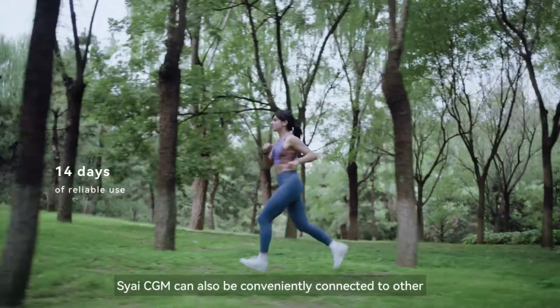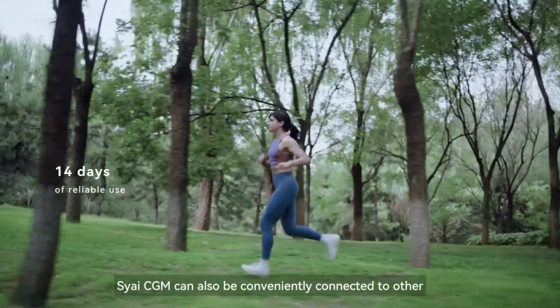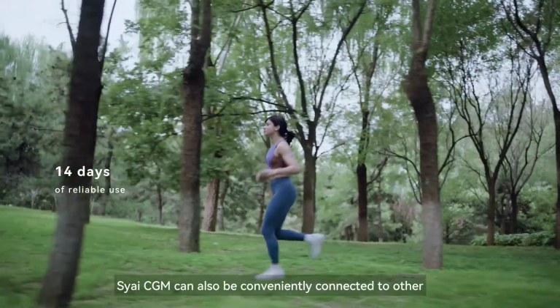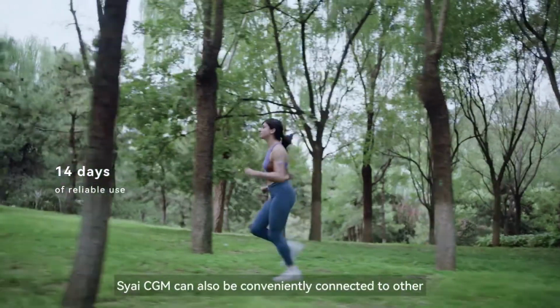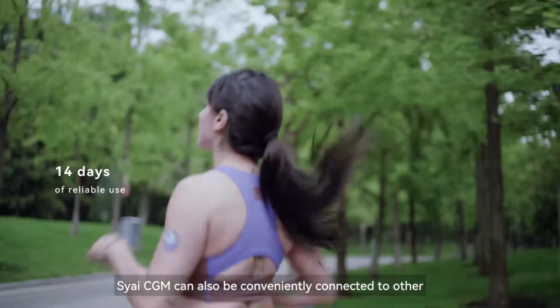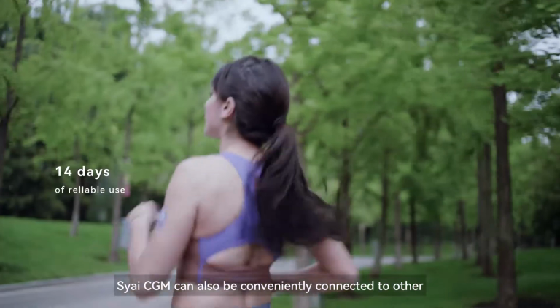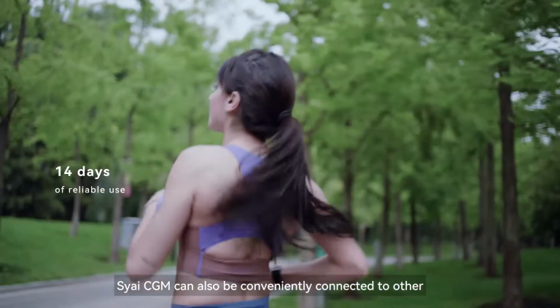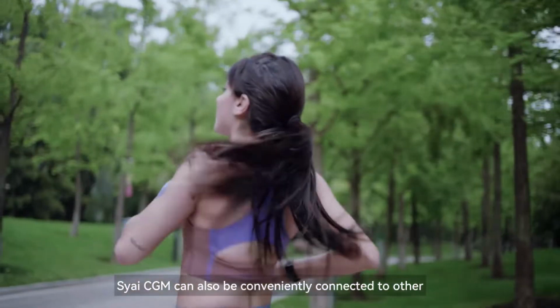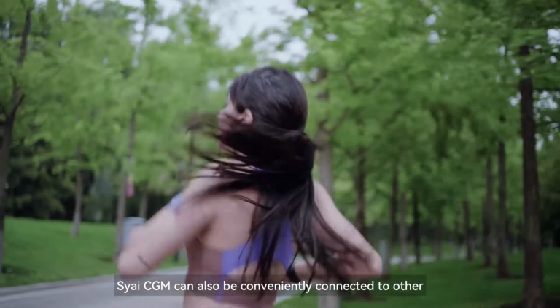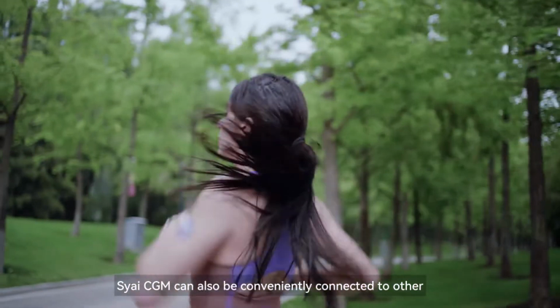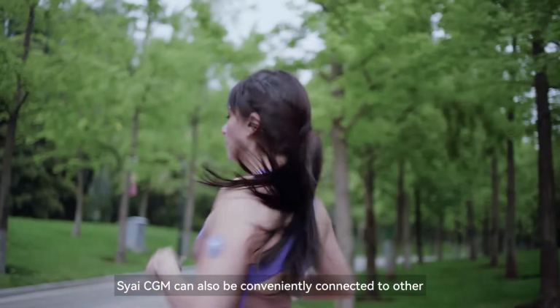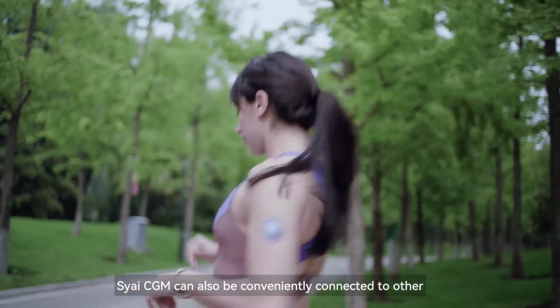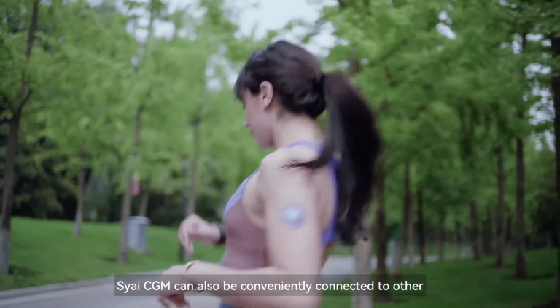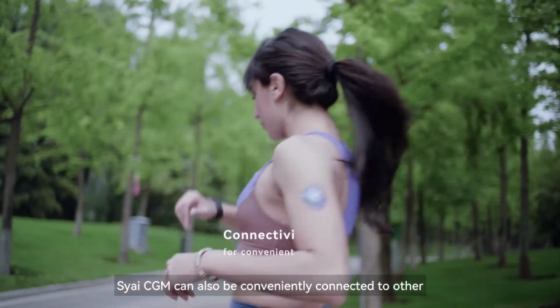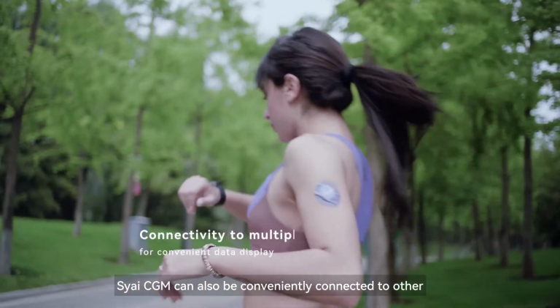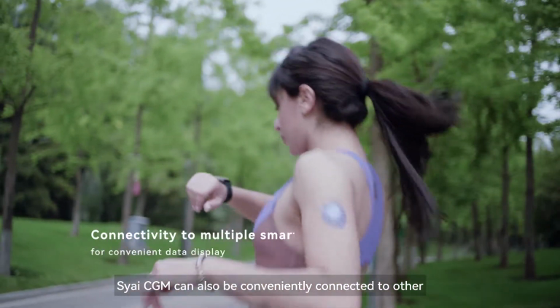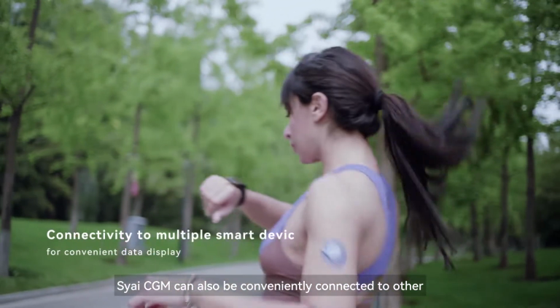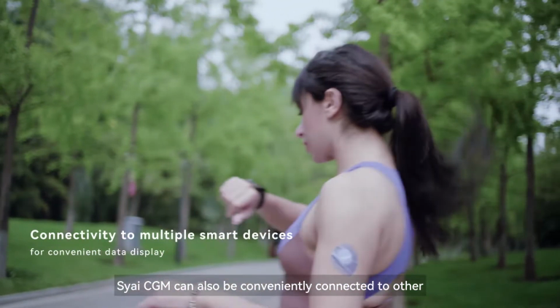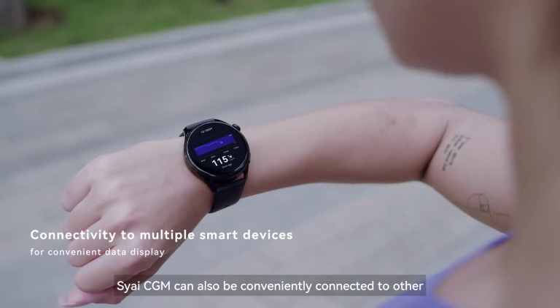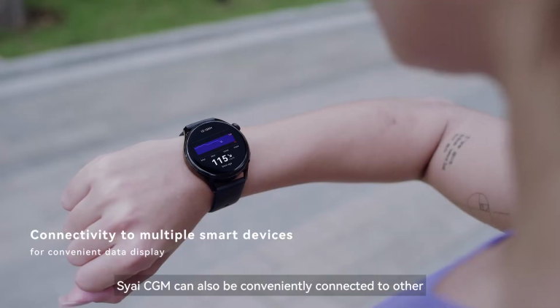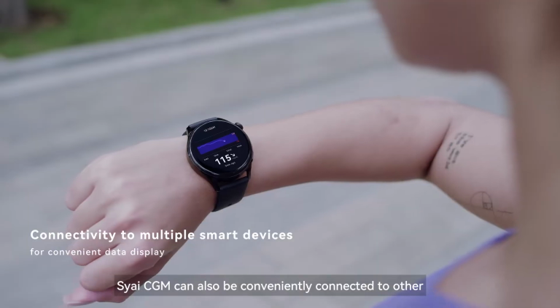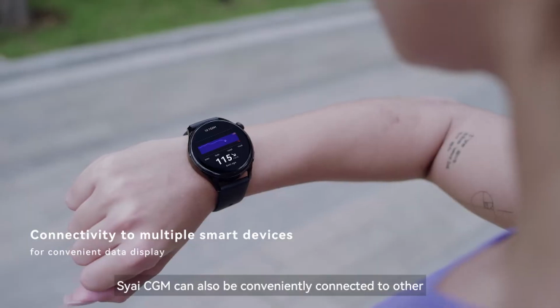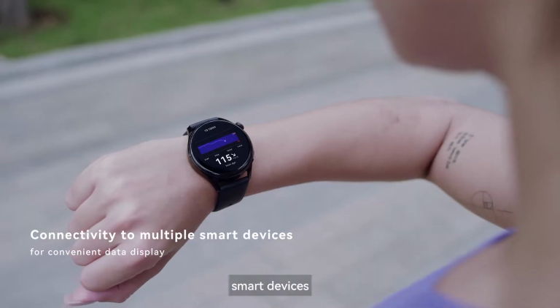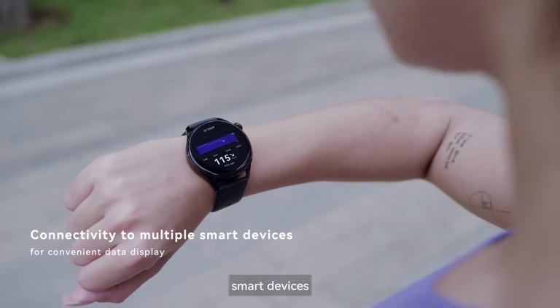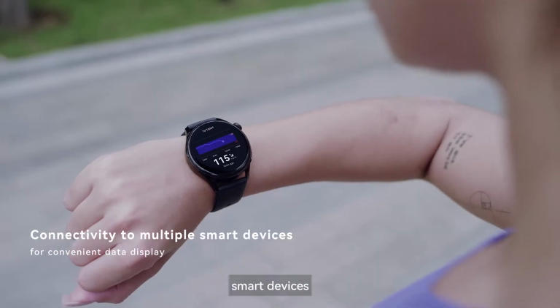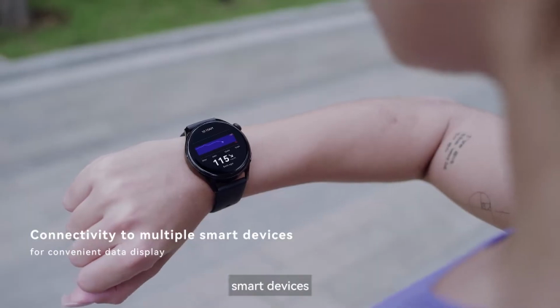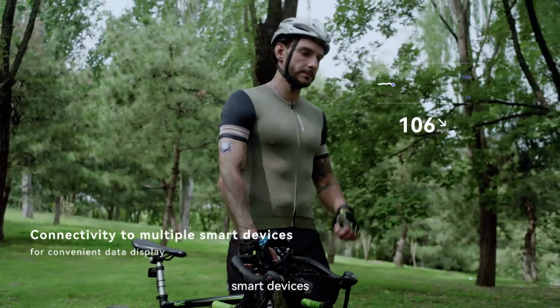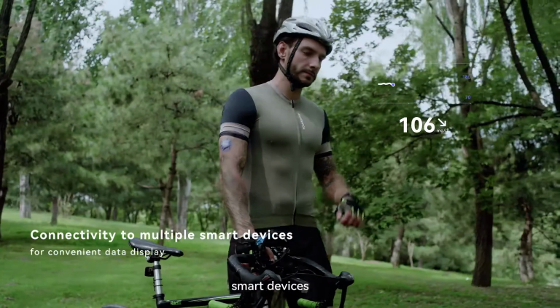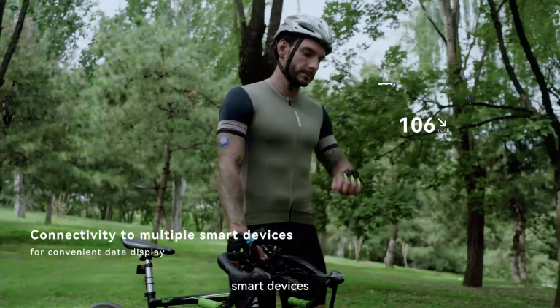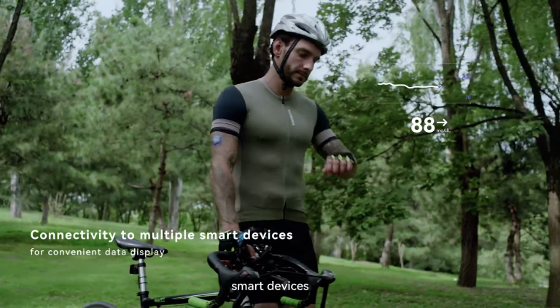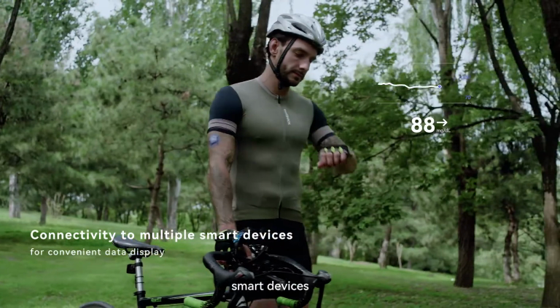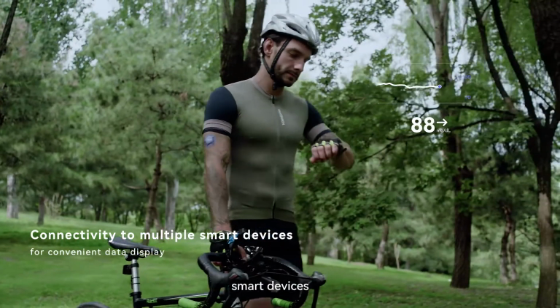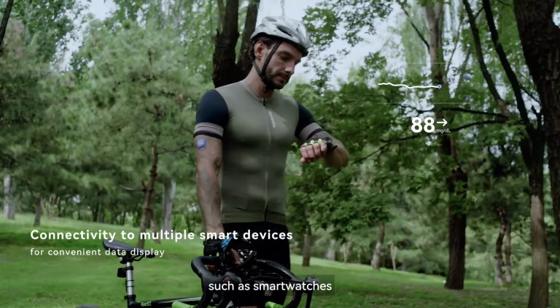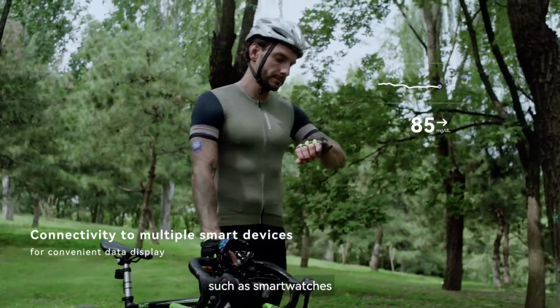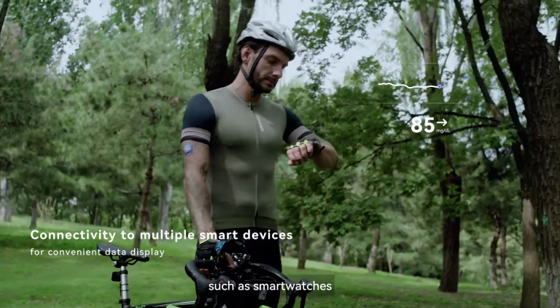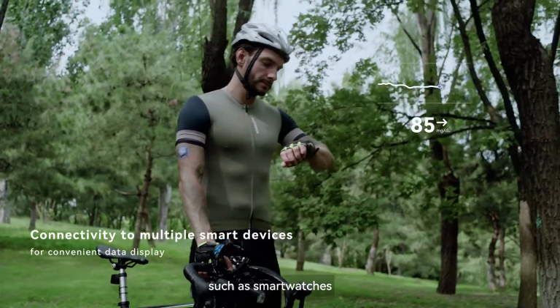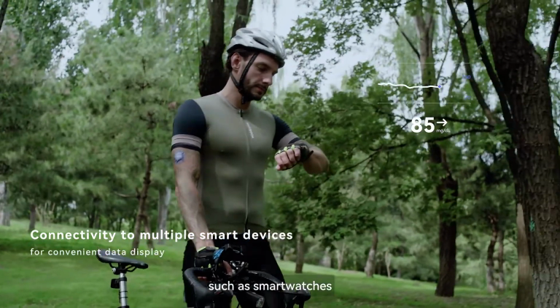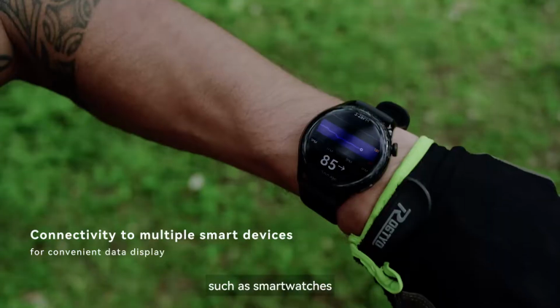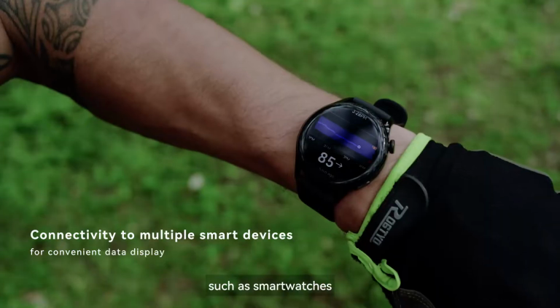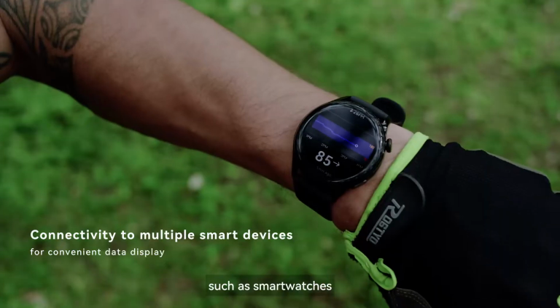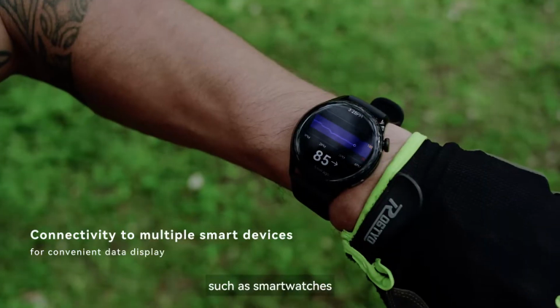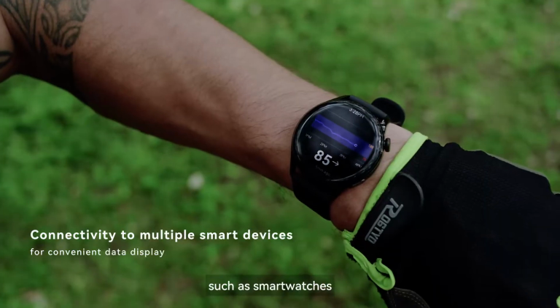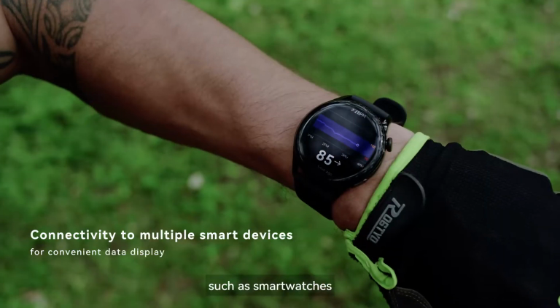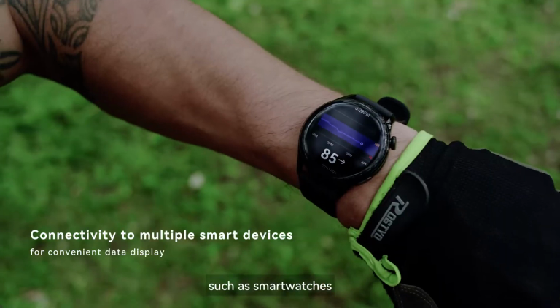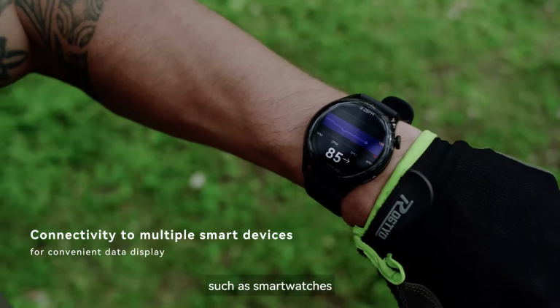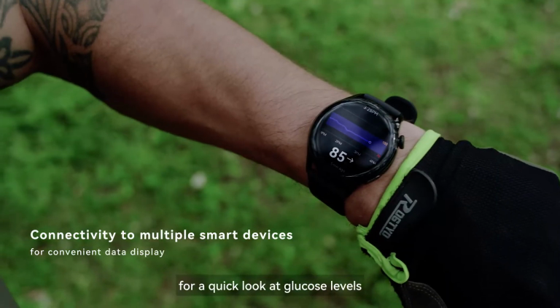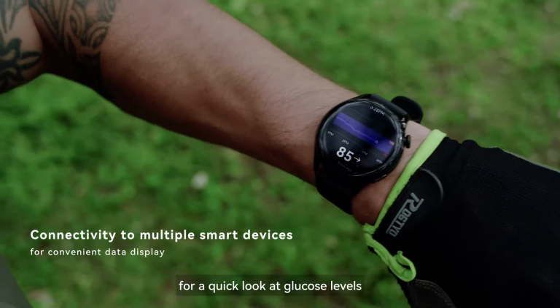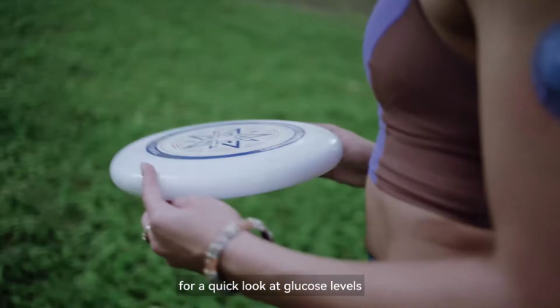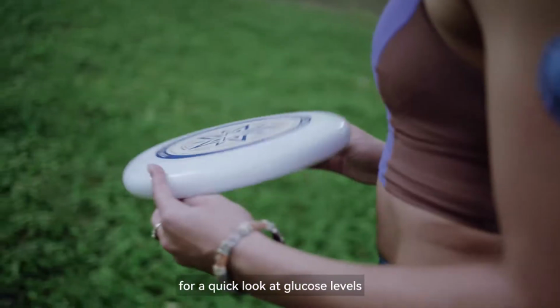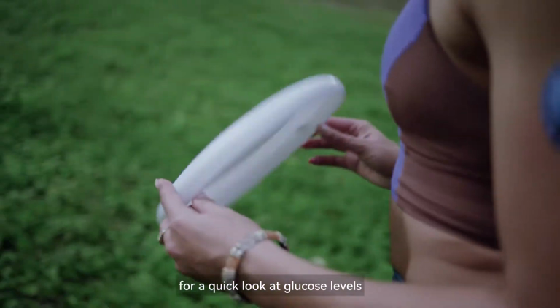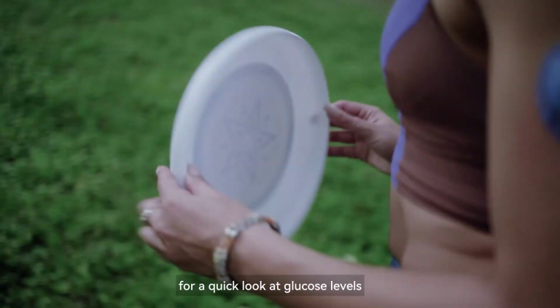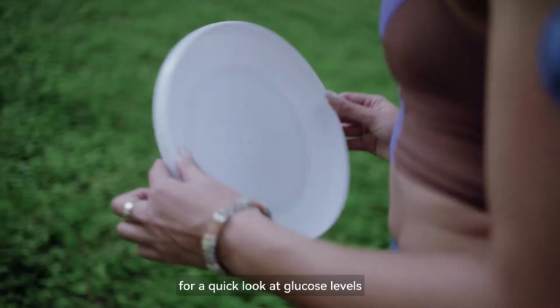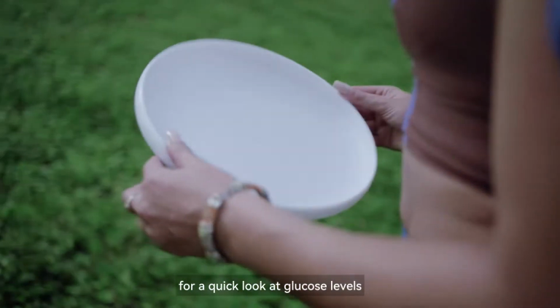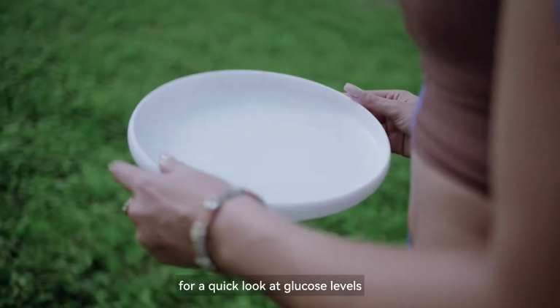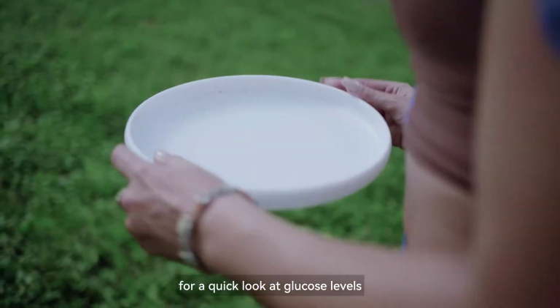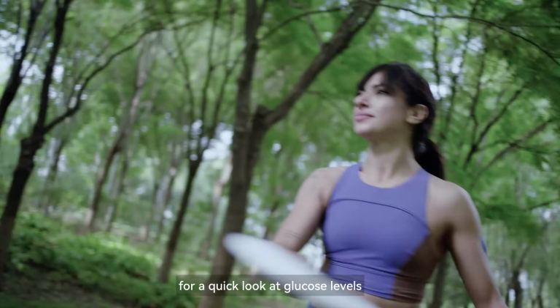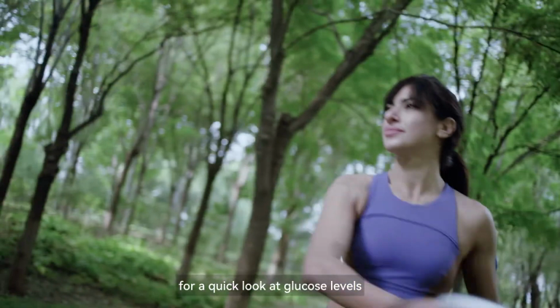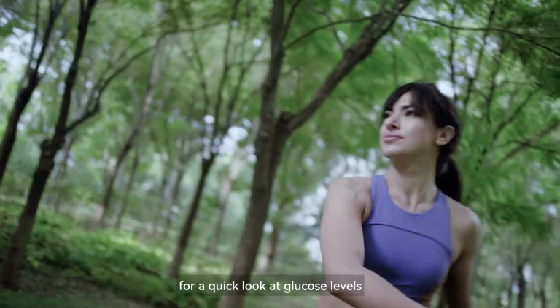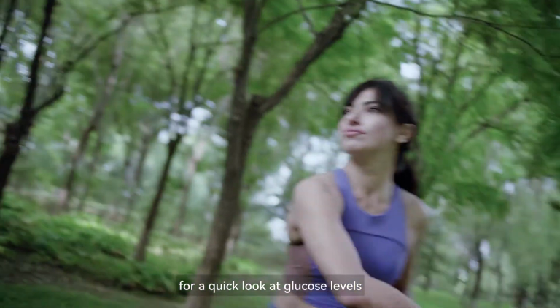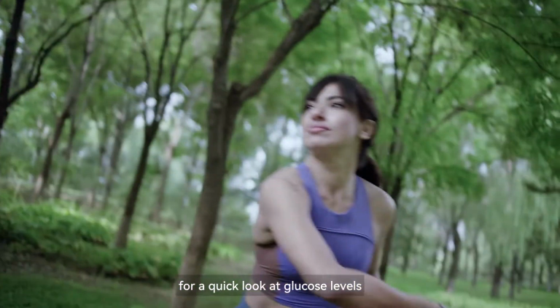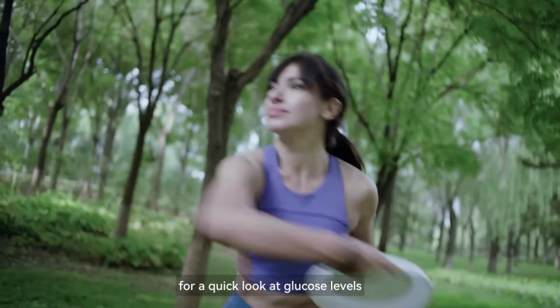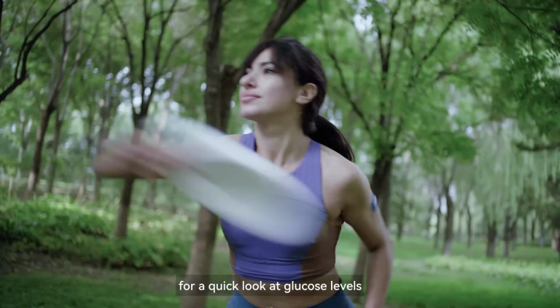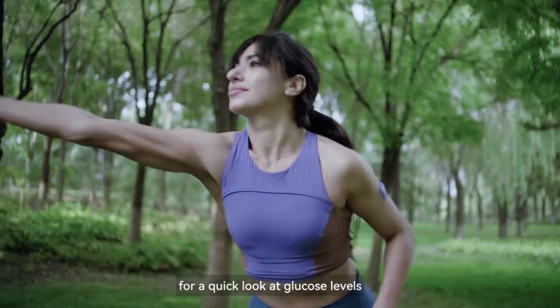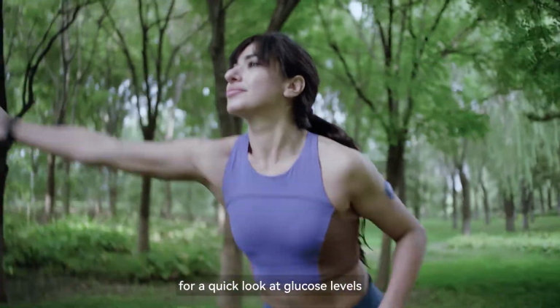SciCGM can also be conveniently connected to other smart devices, such as smart watches, for a quick look at glucose levels.